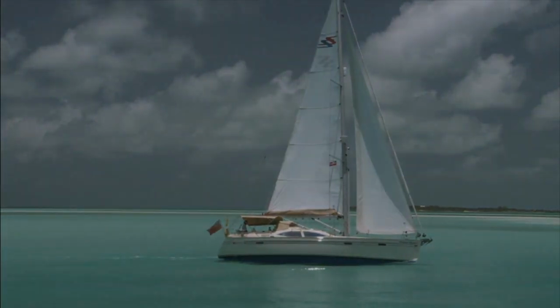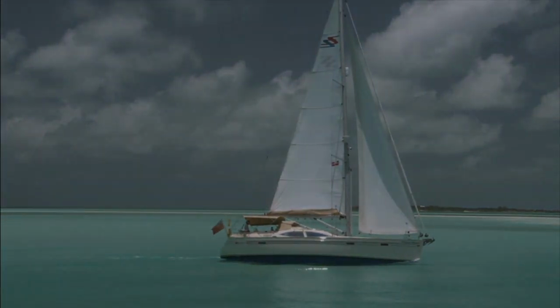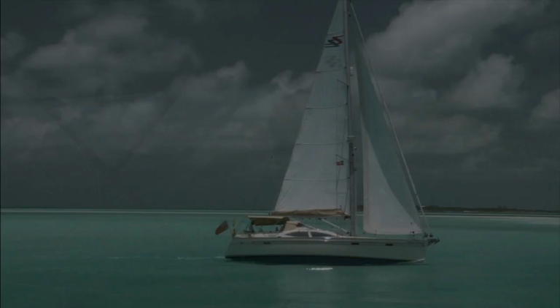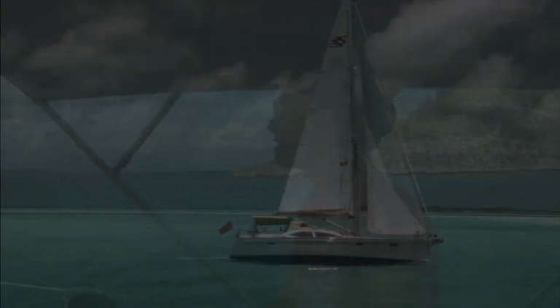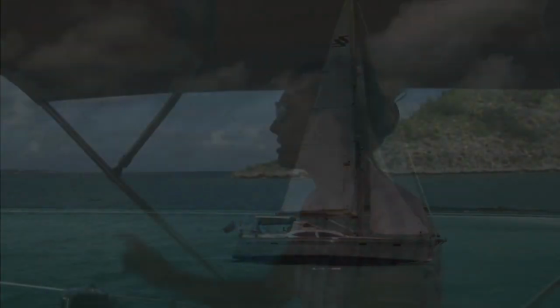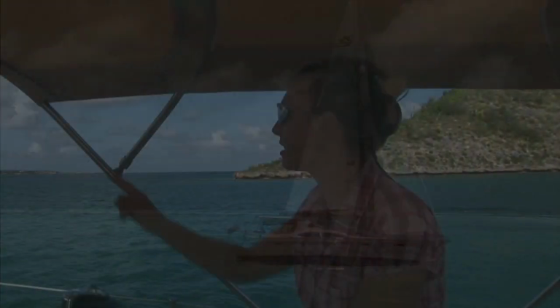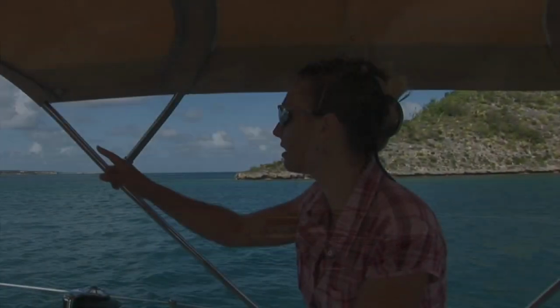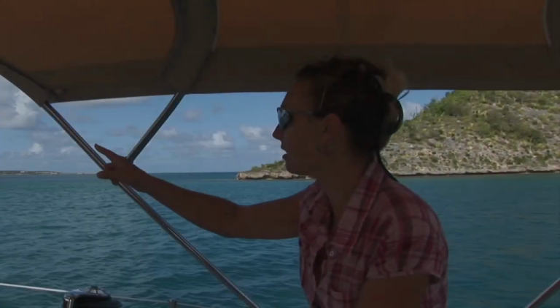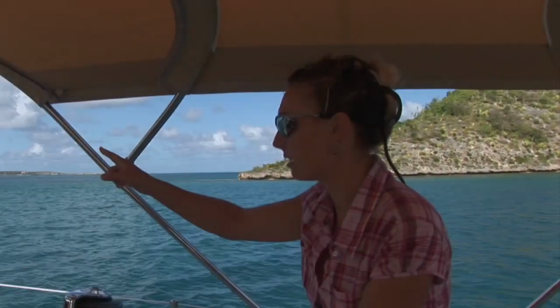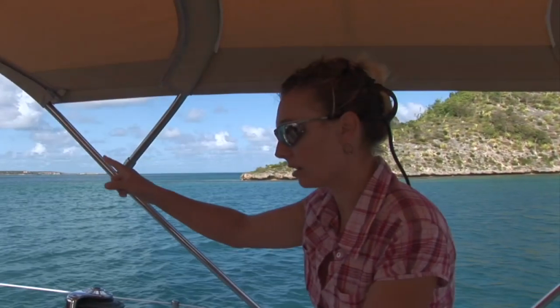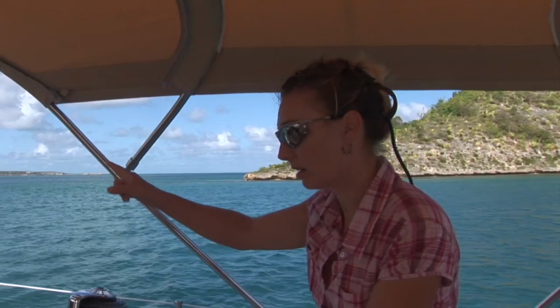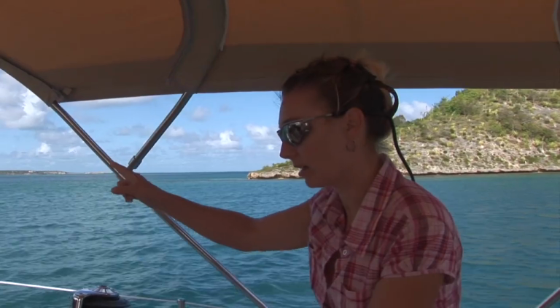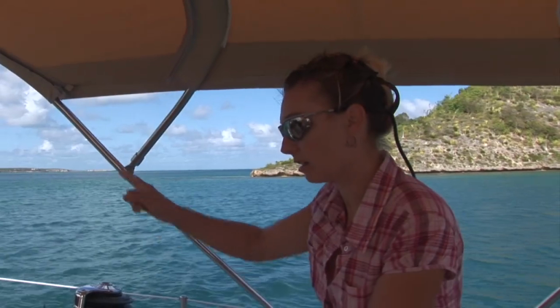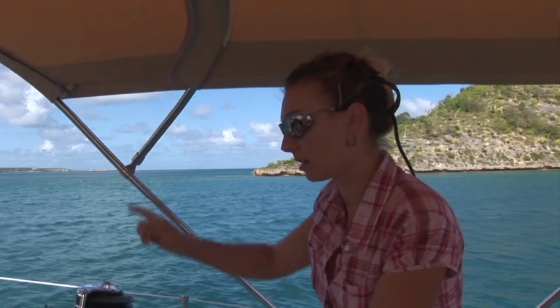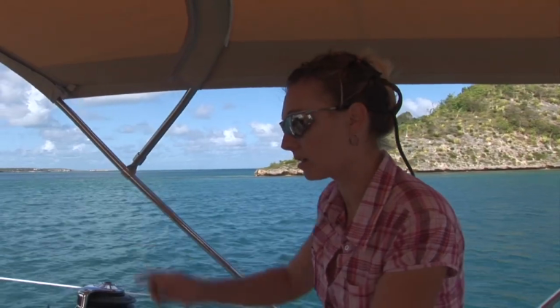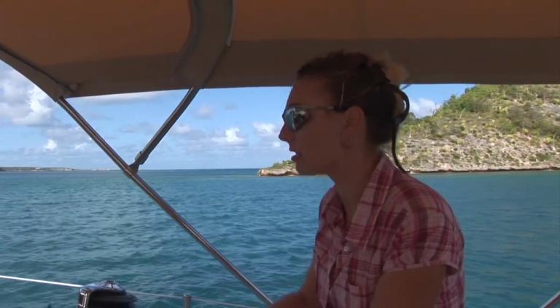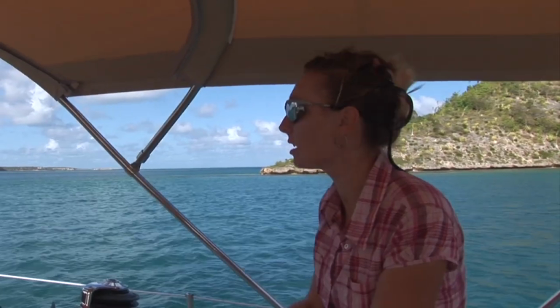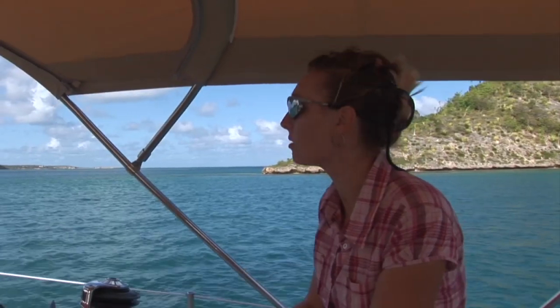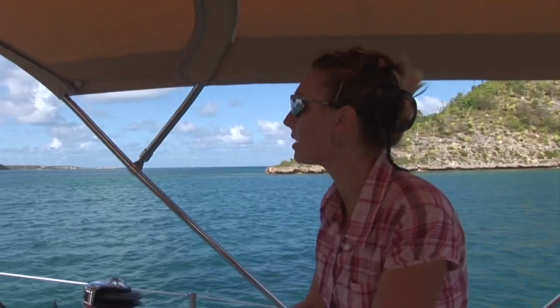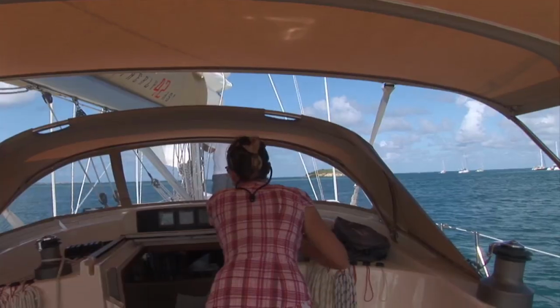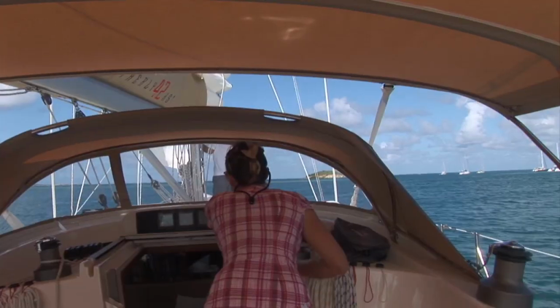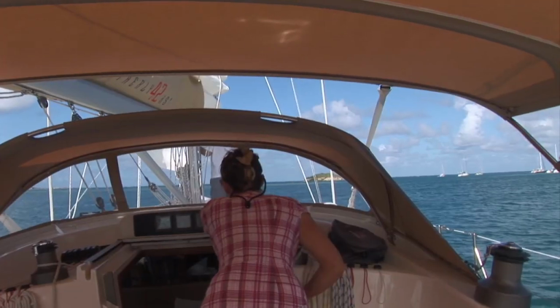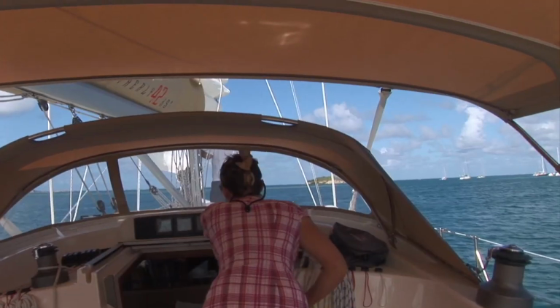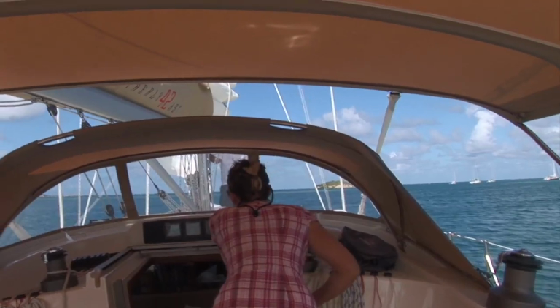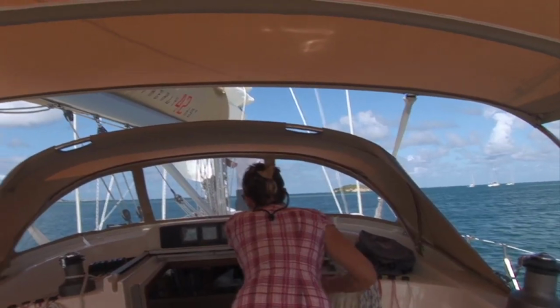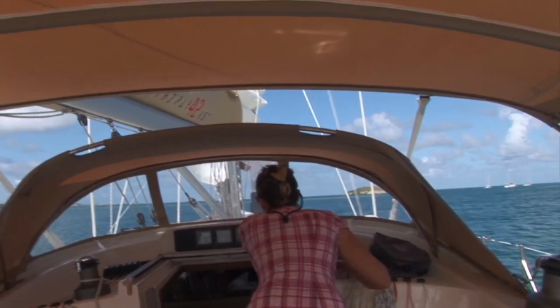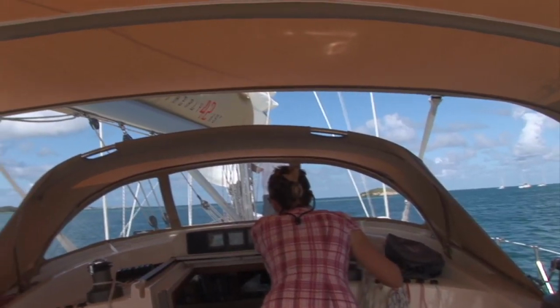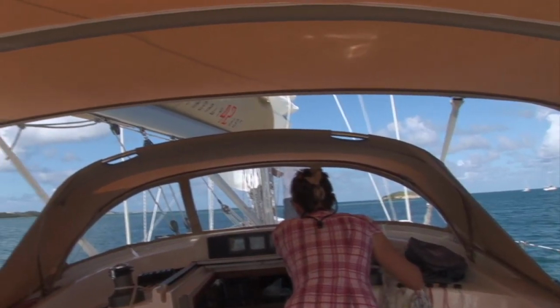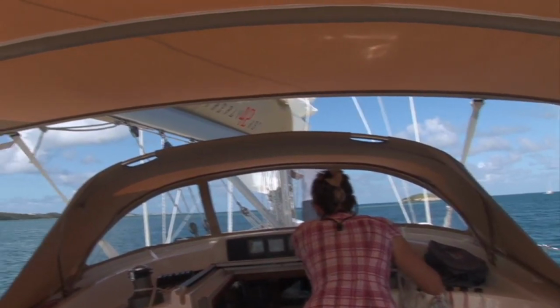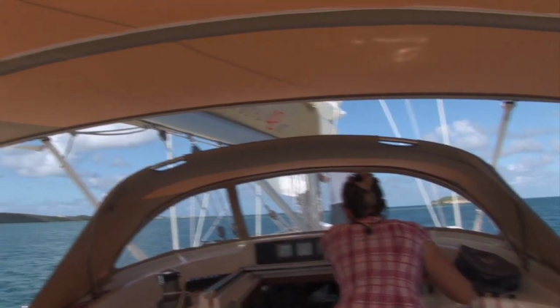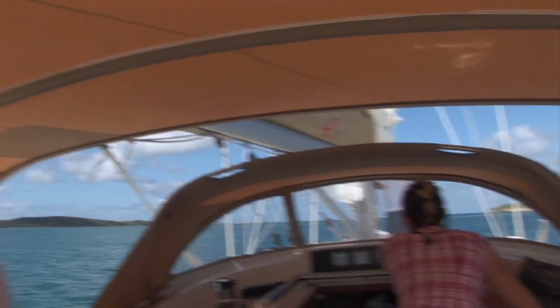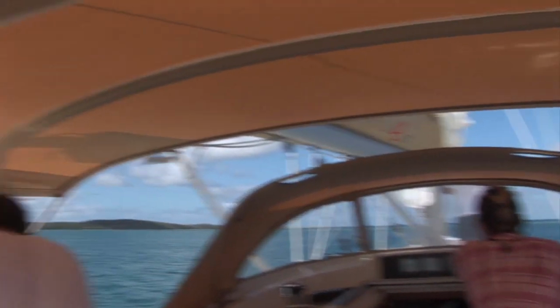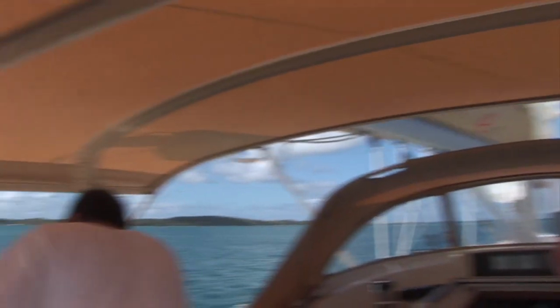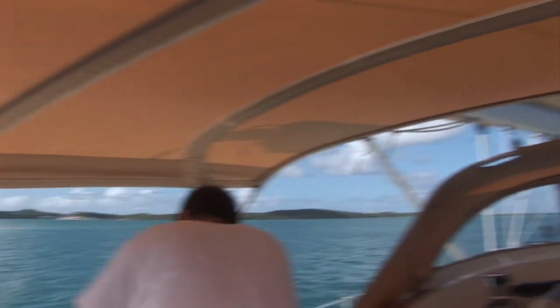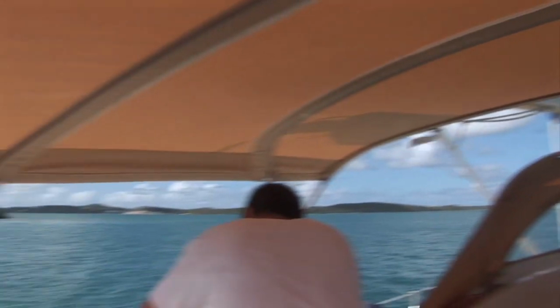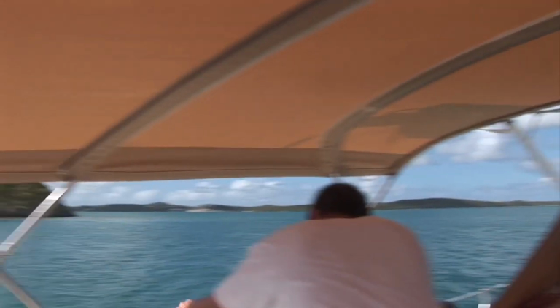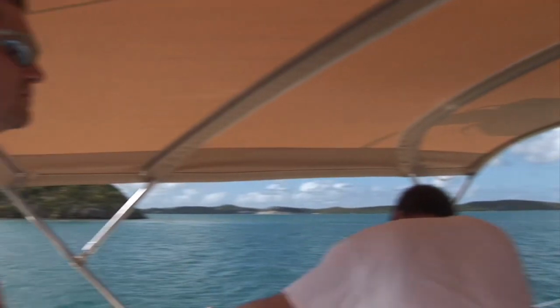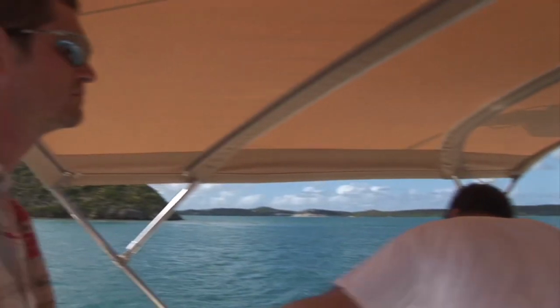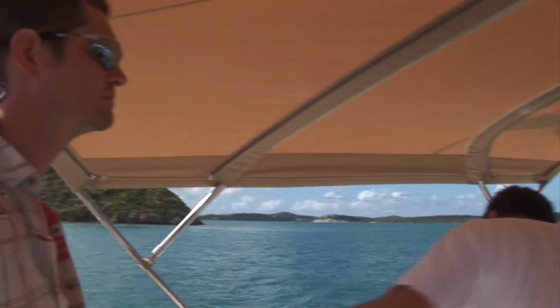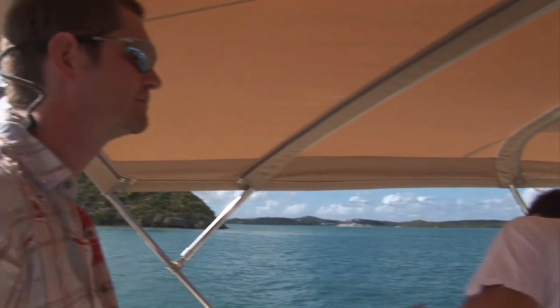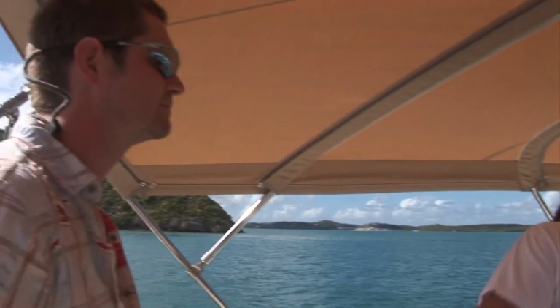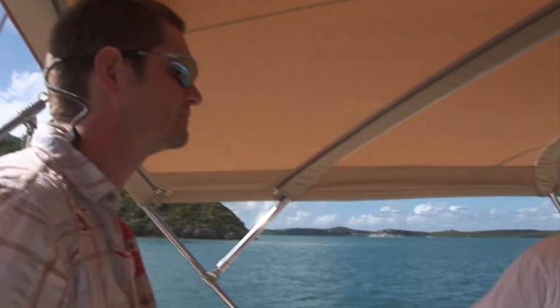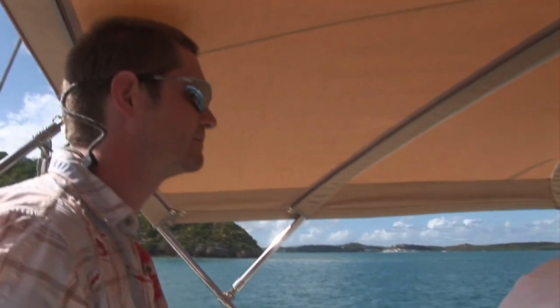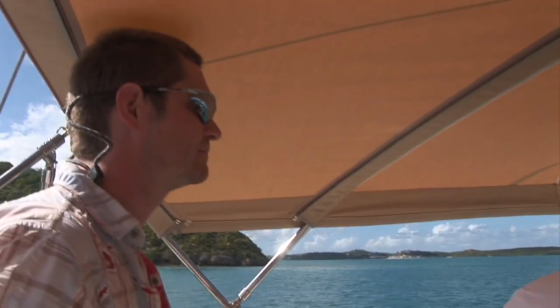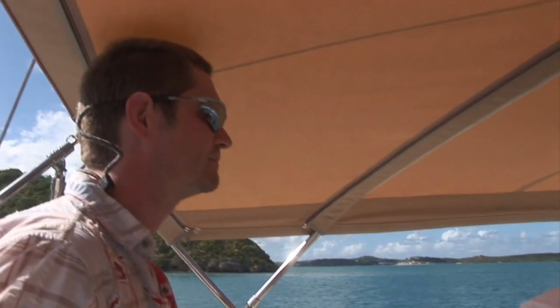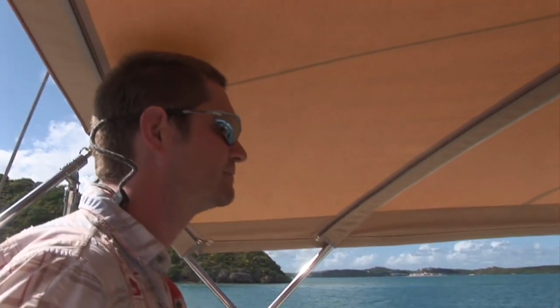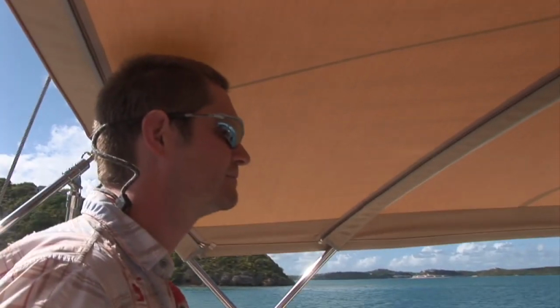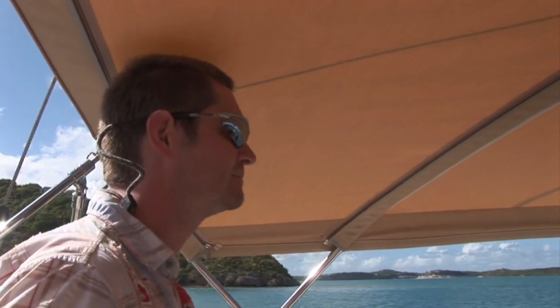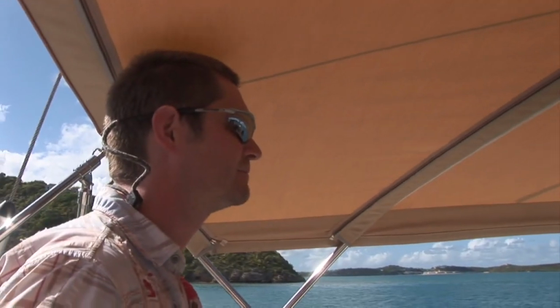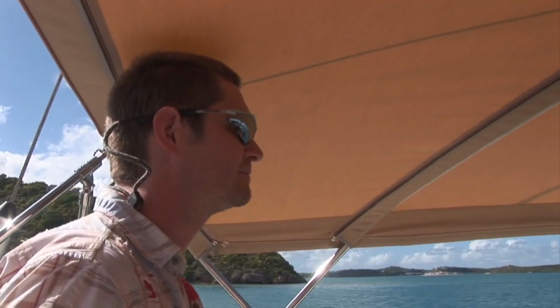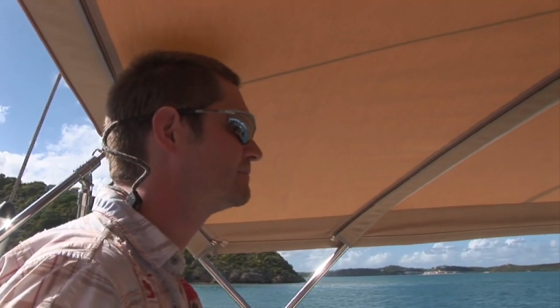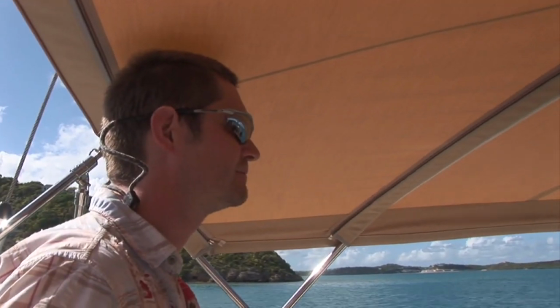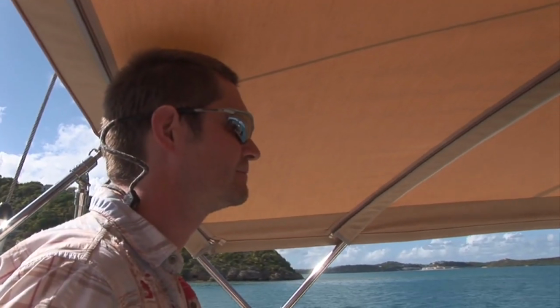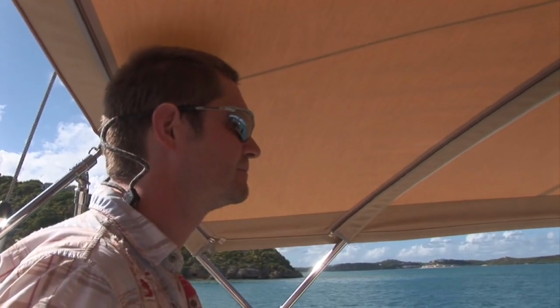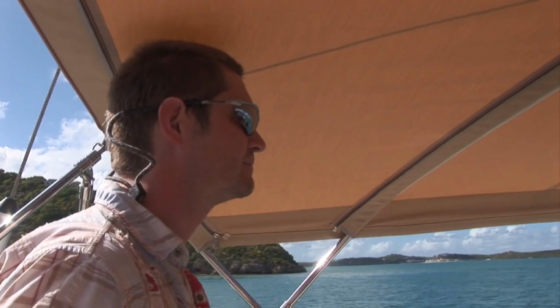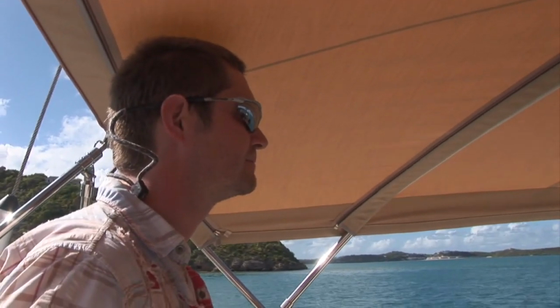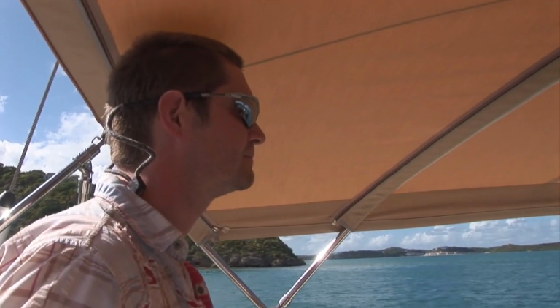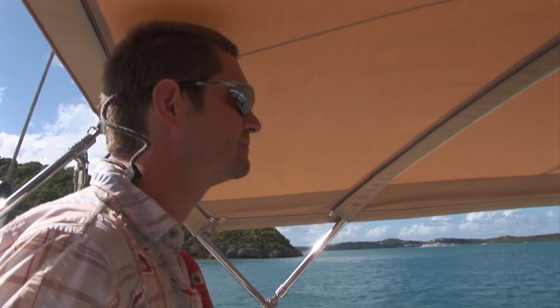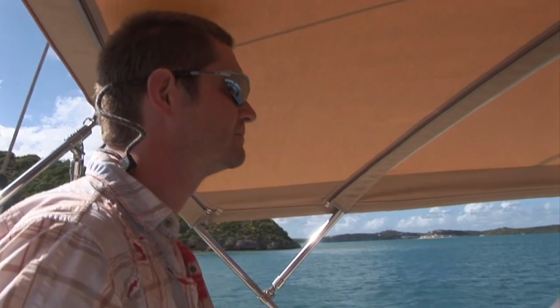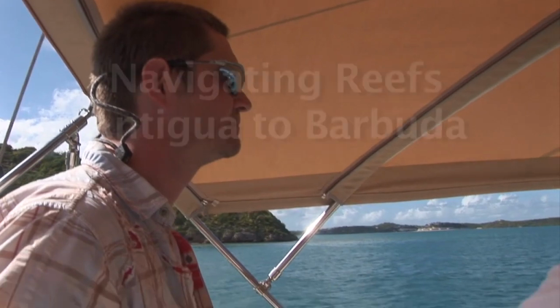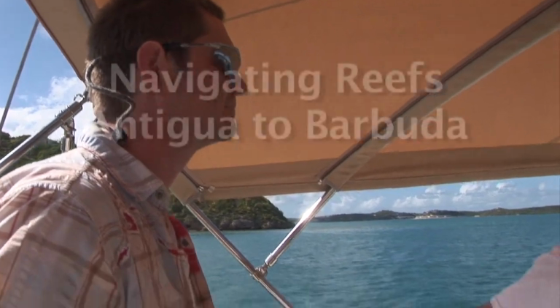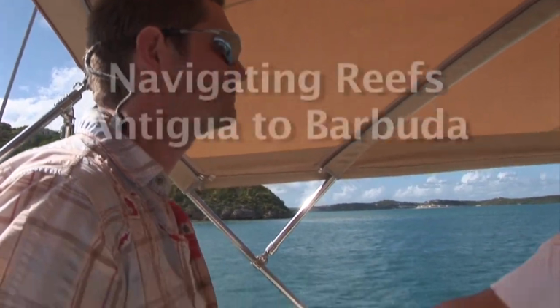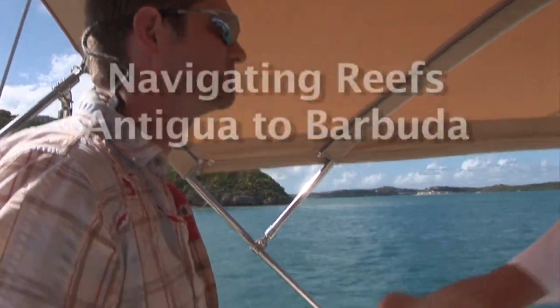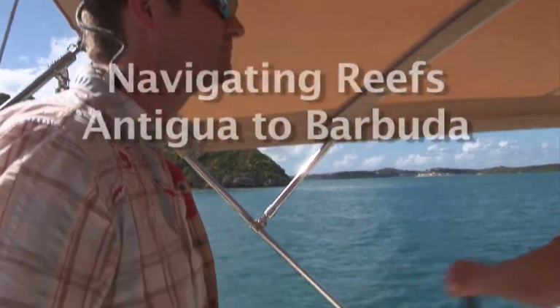From Antigua, we plan a five-hour passage over to the sister island of Barbuda, but first, a challenging exit through the reefs.